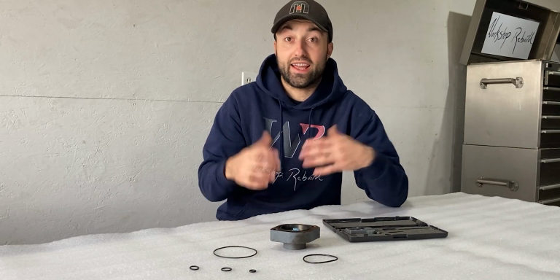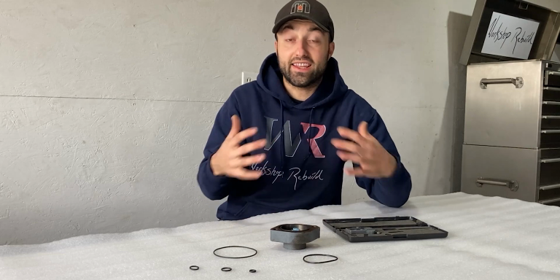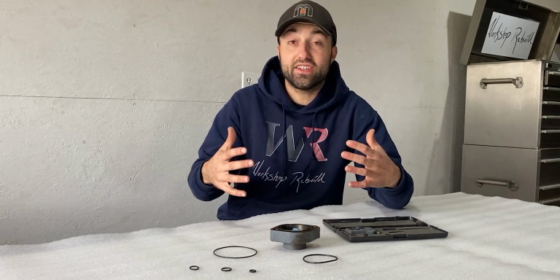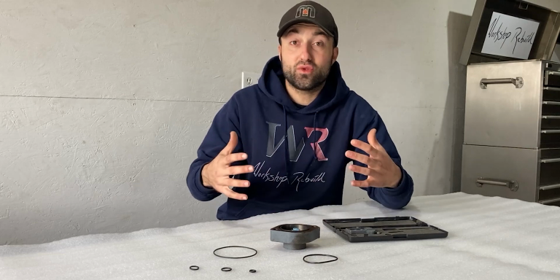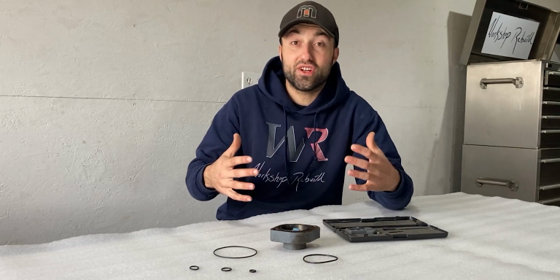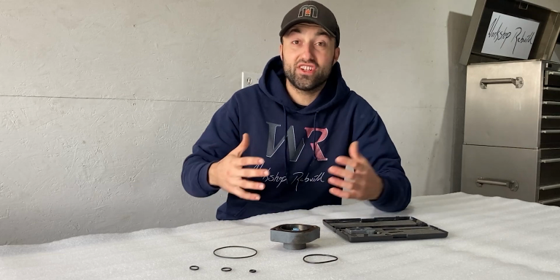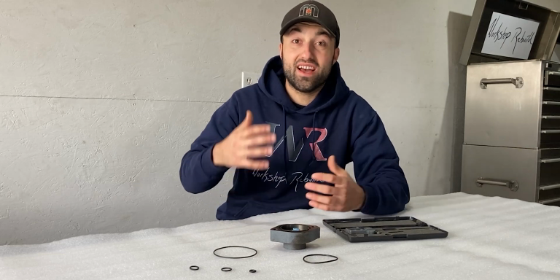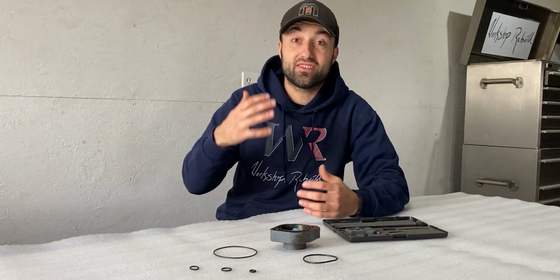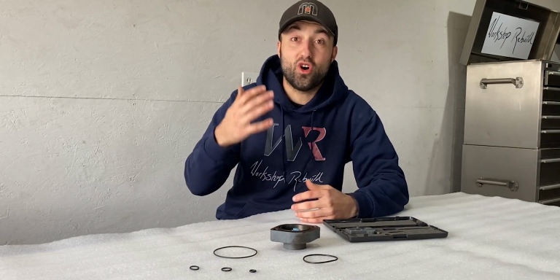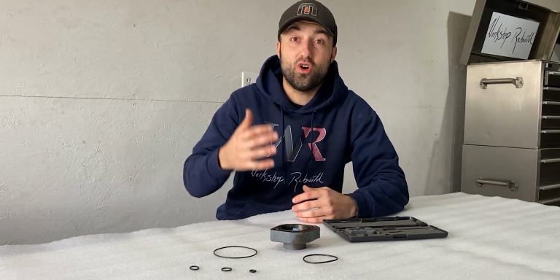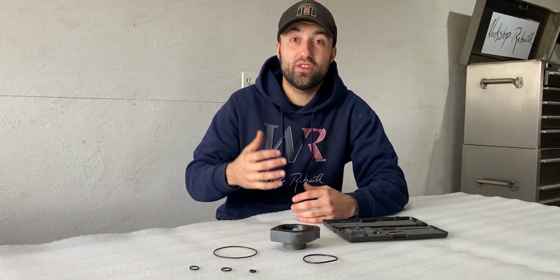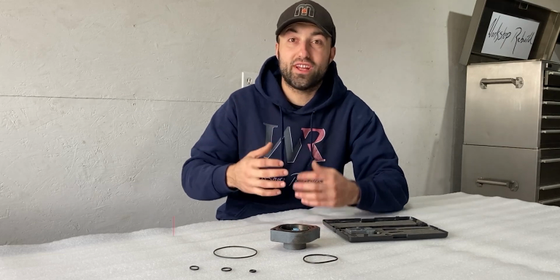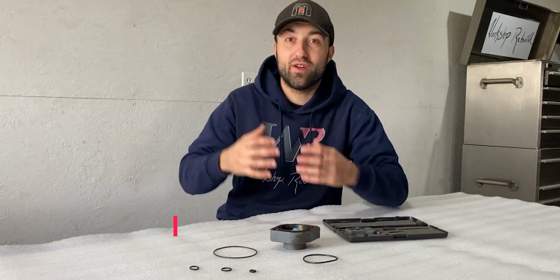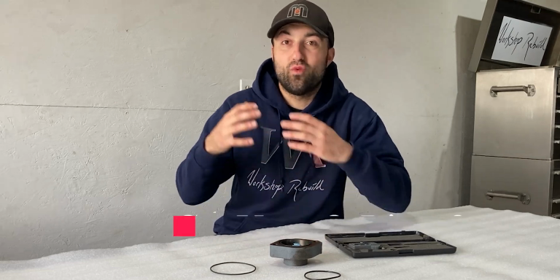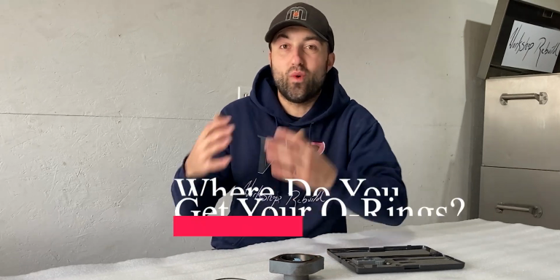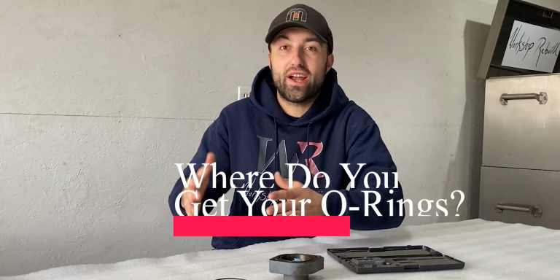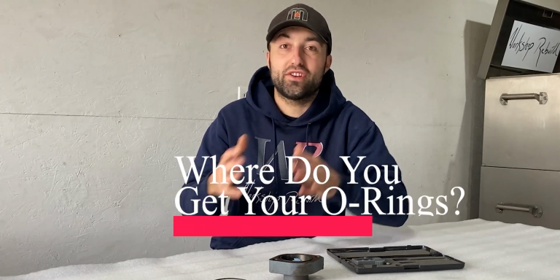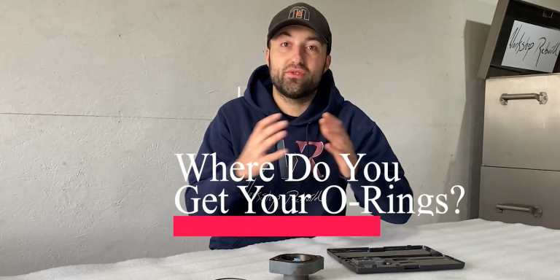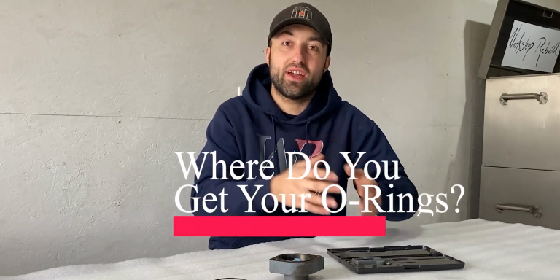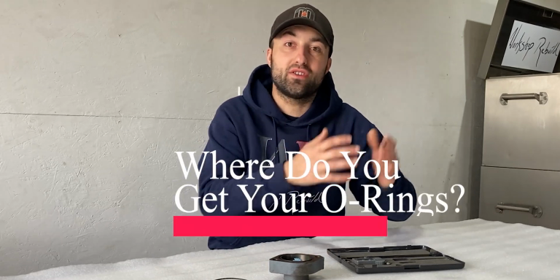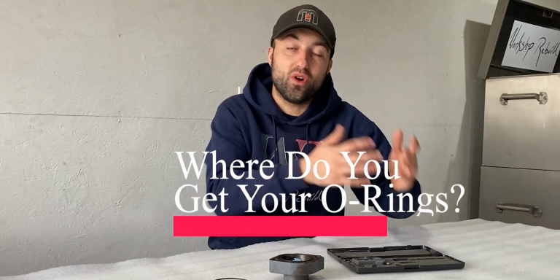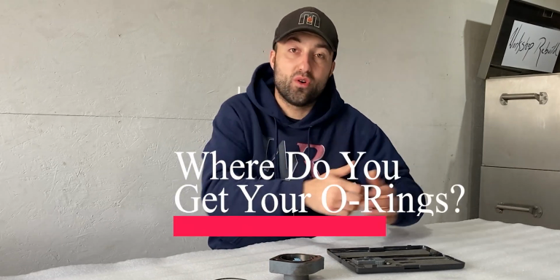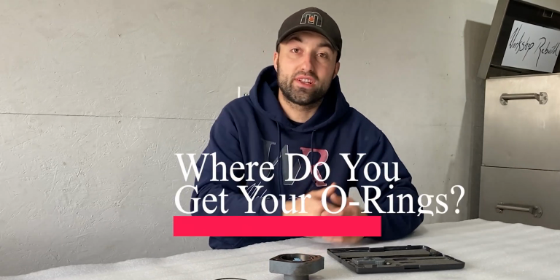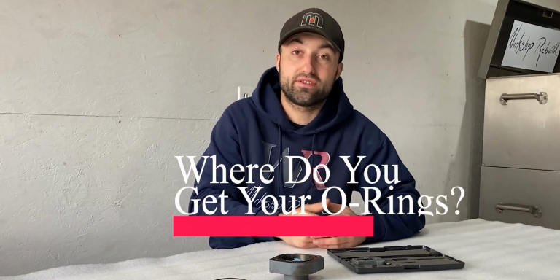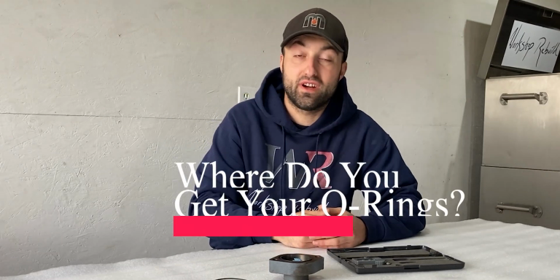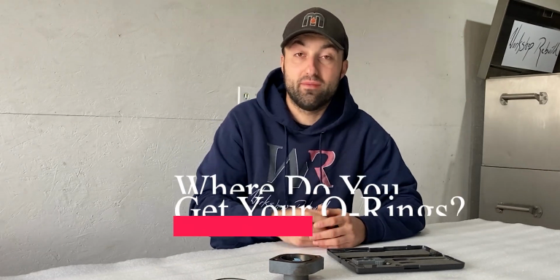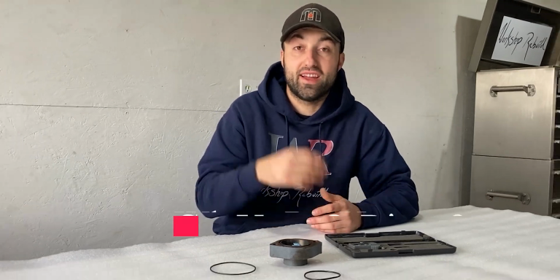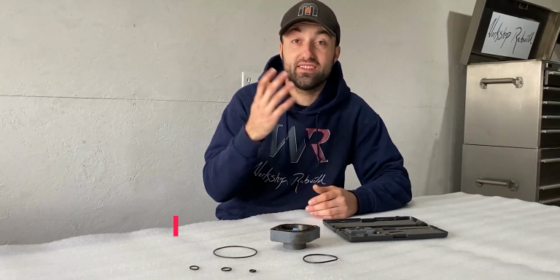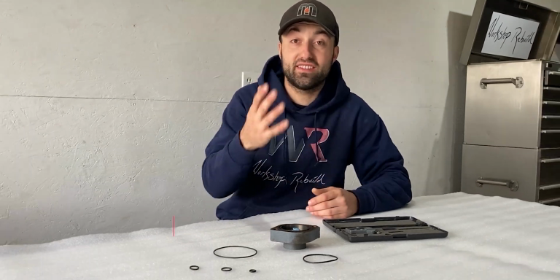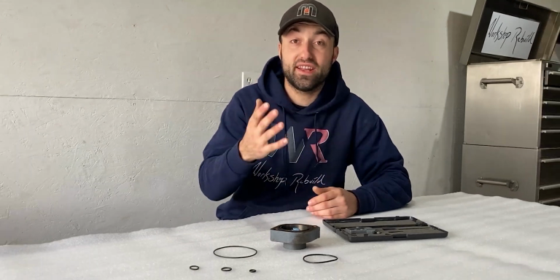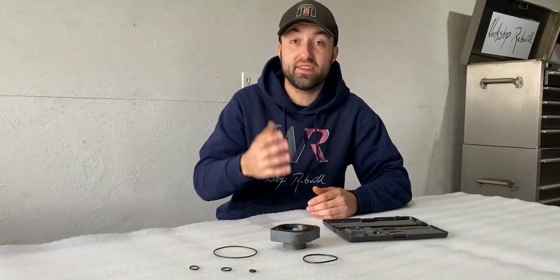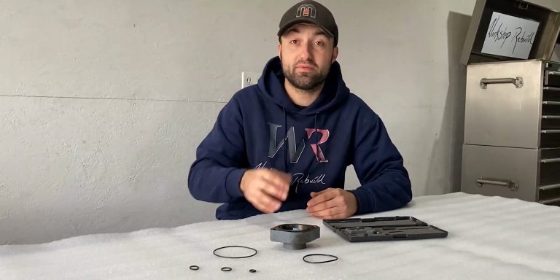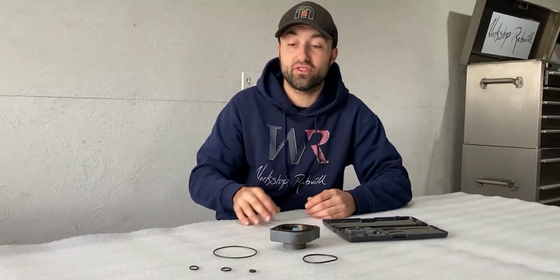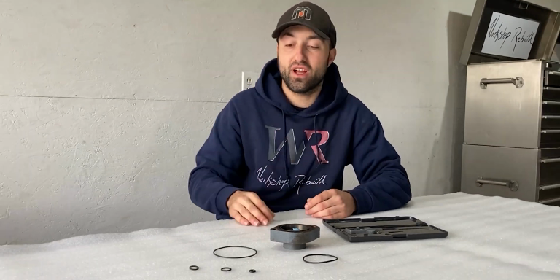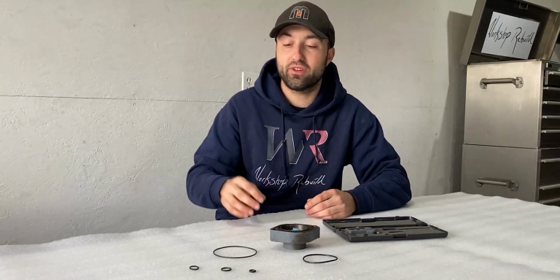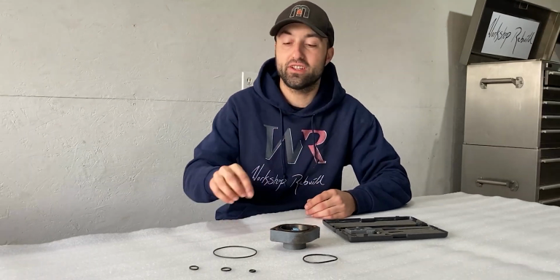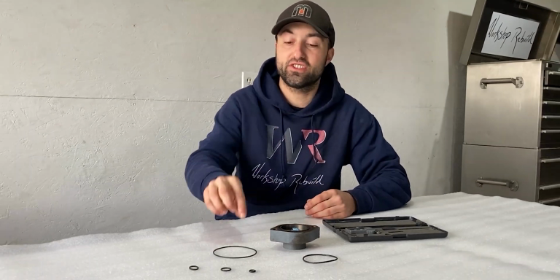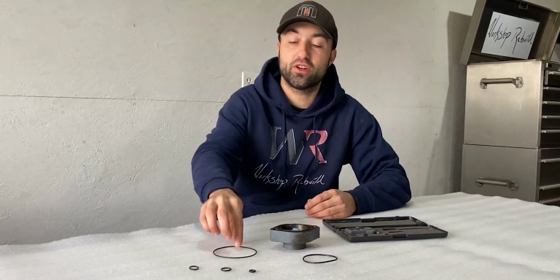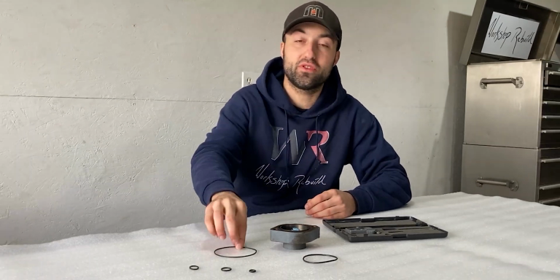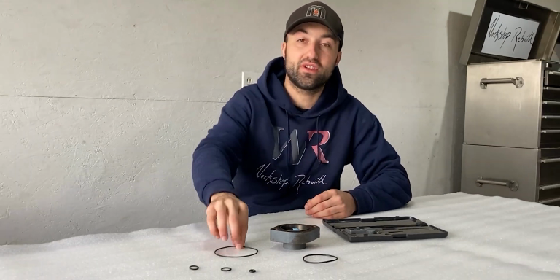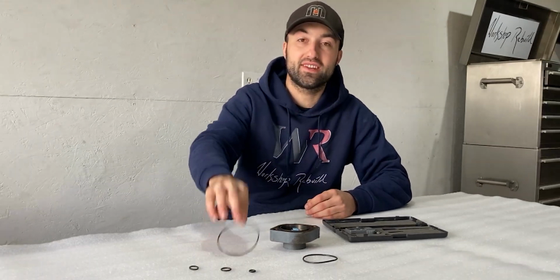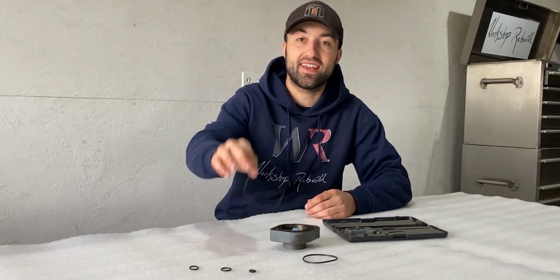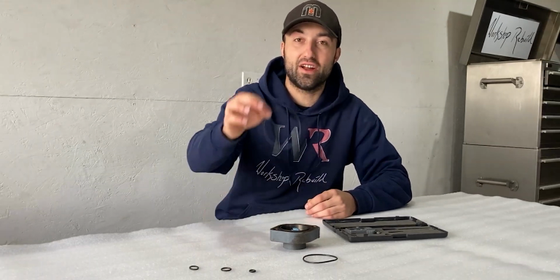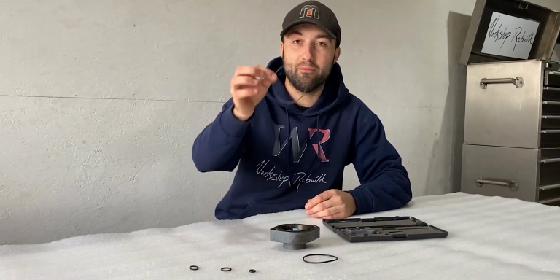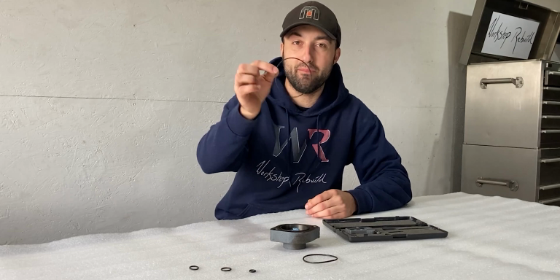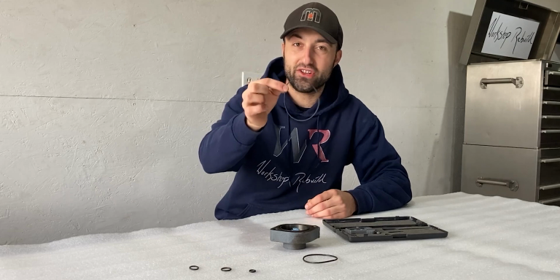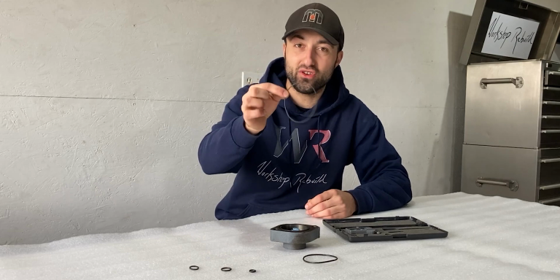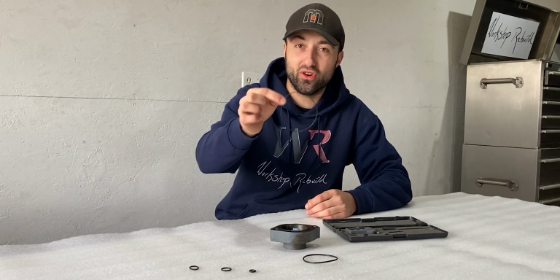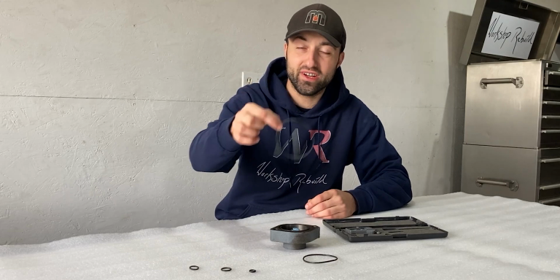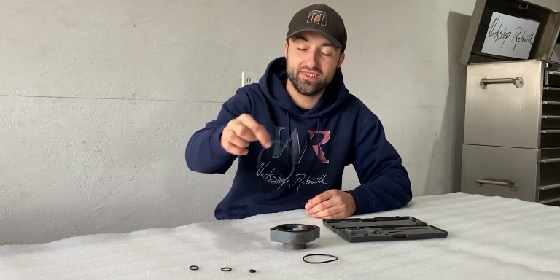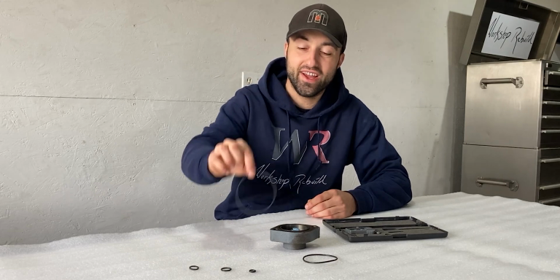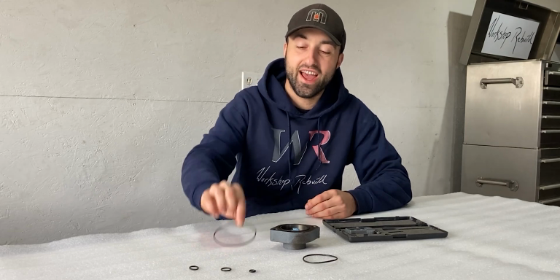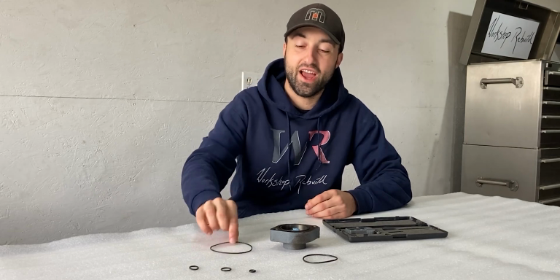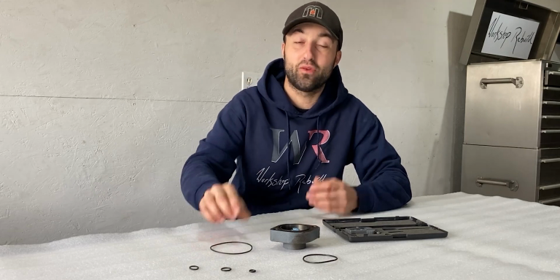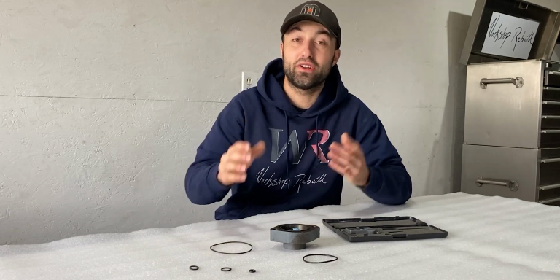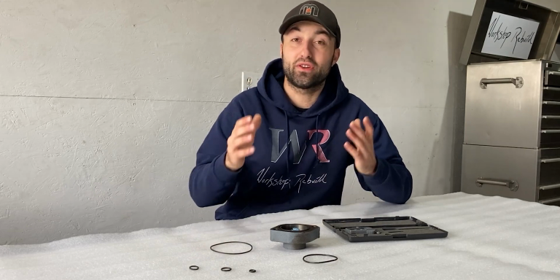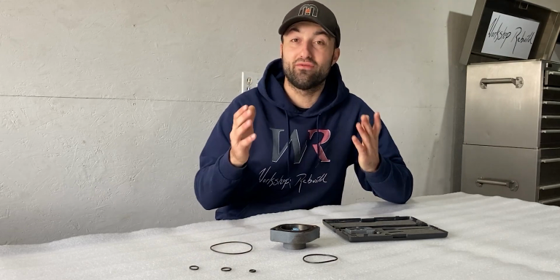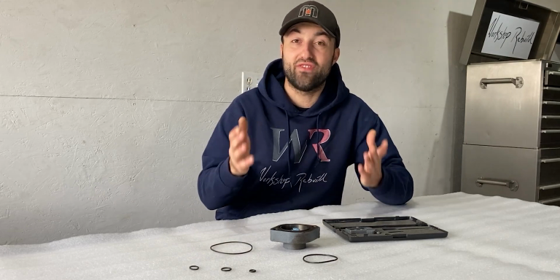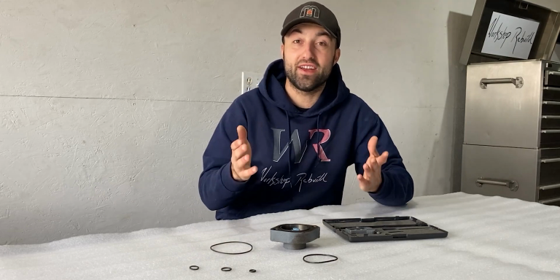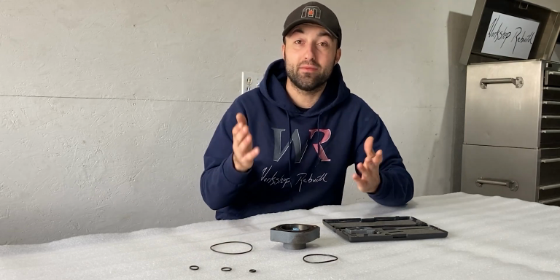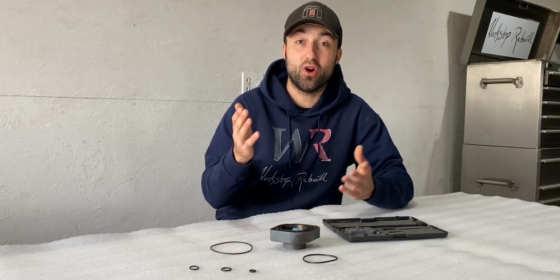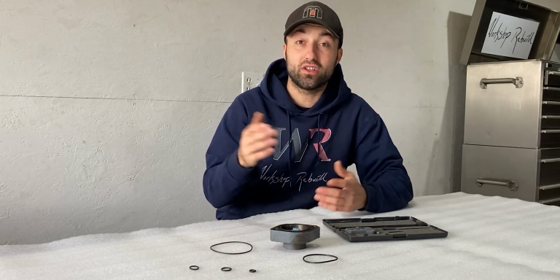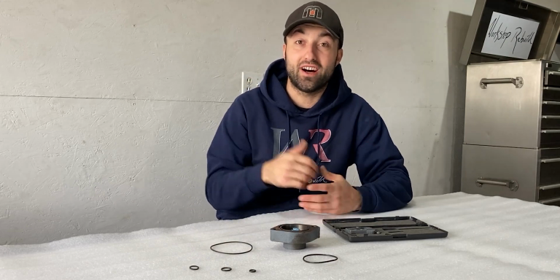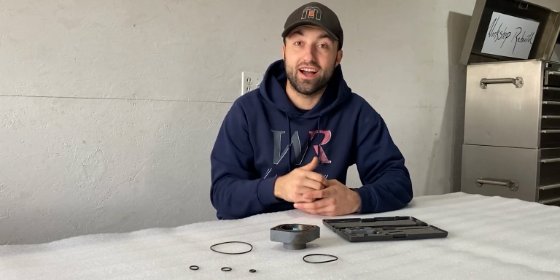I get this question asked all the time: where do you get your o-rings from? In today's episode I'm going to share with you how to measure o-rings and where you can find them online.